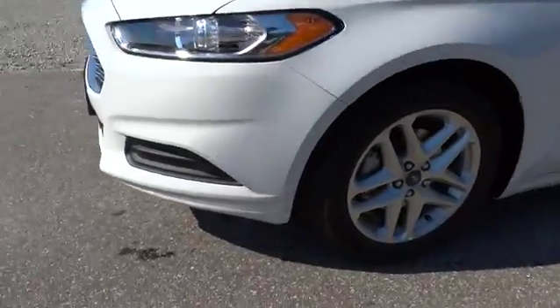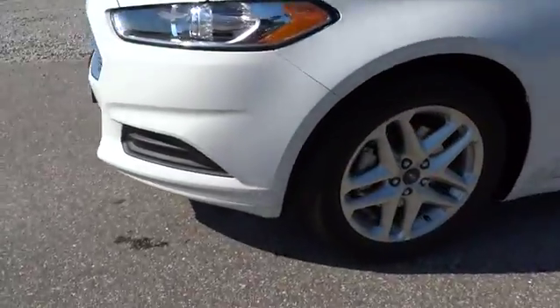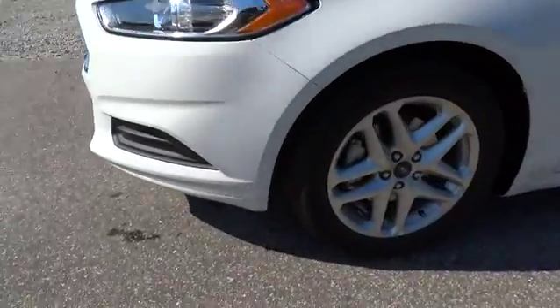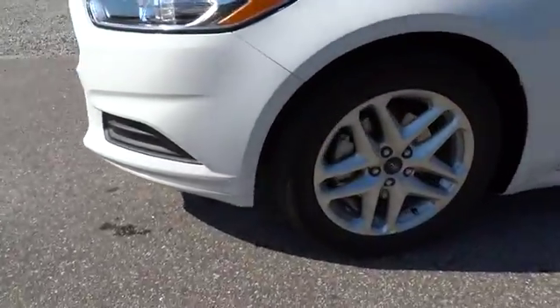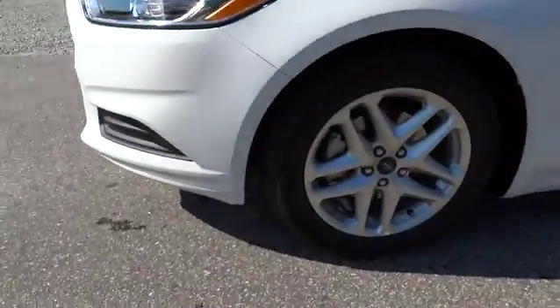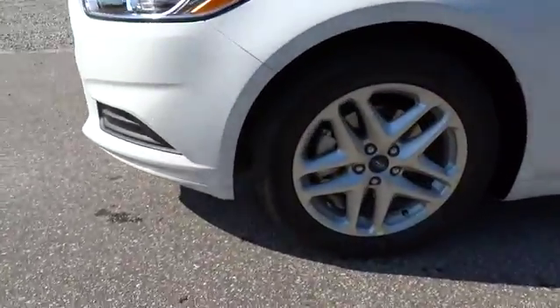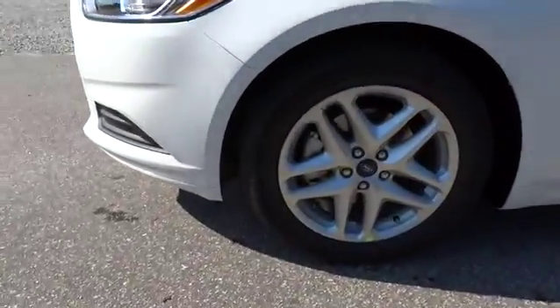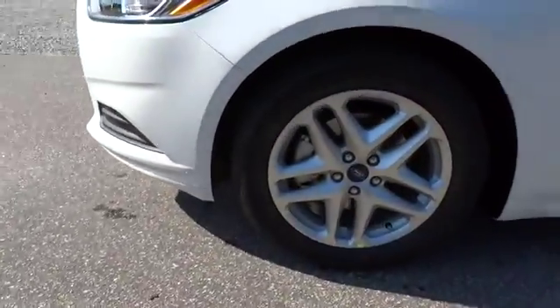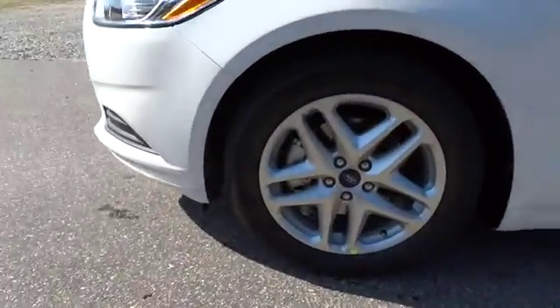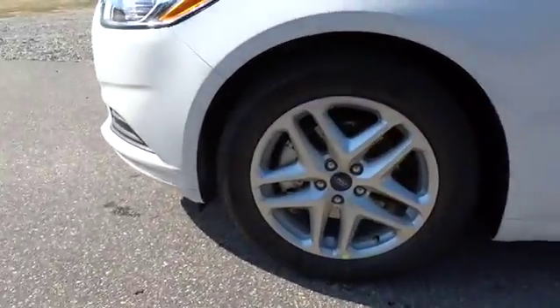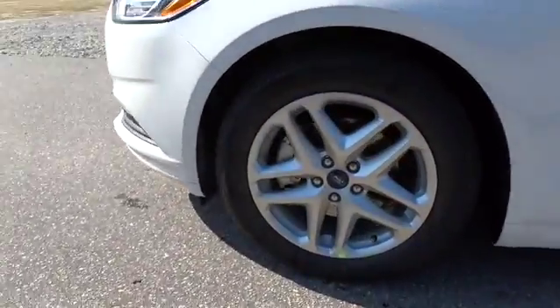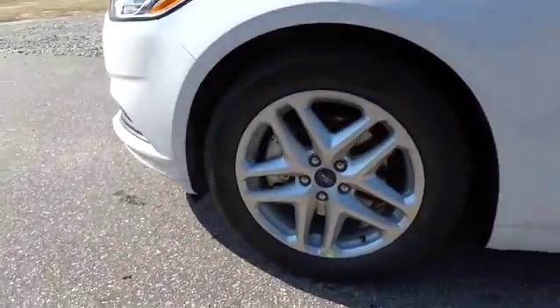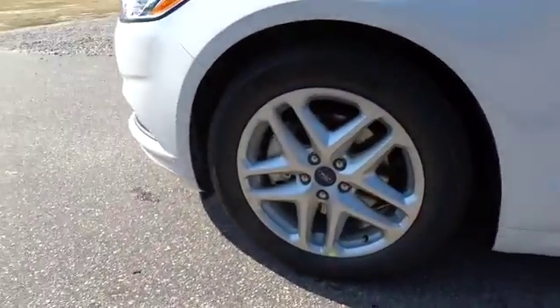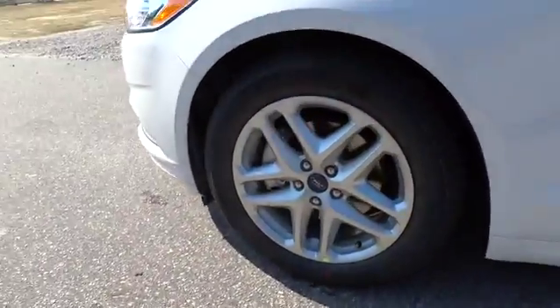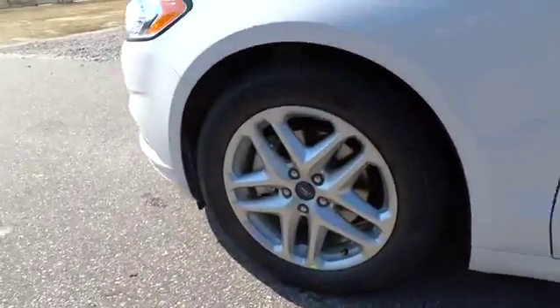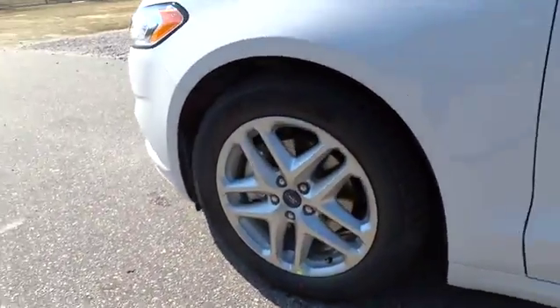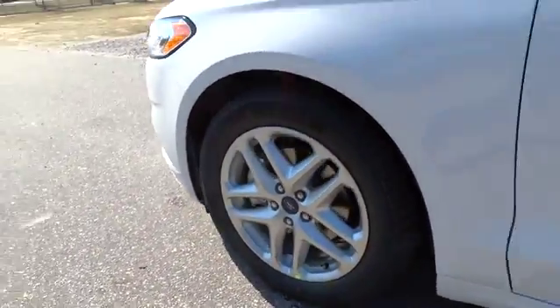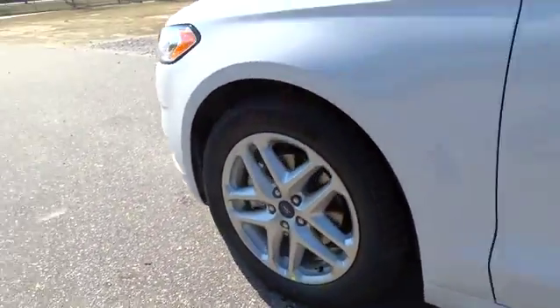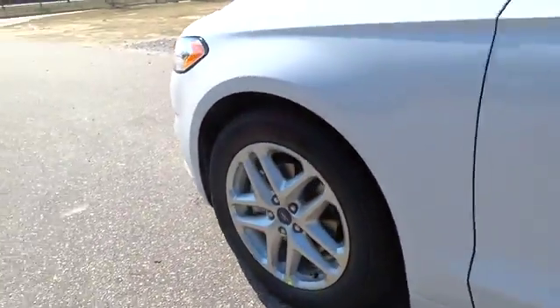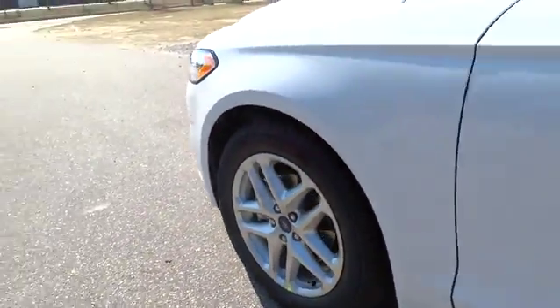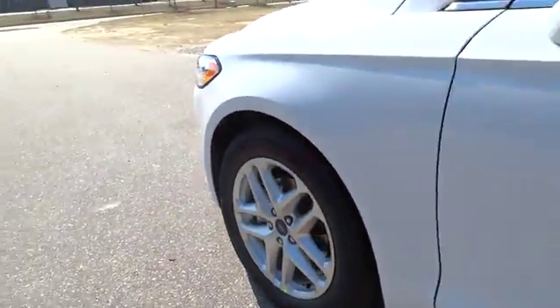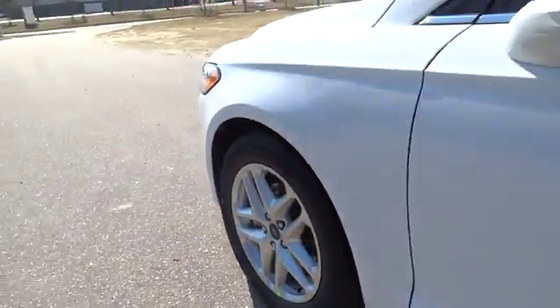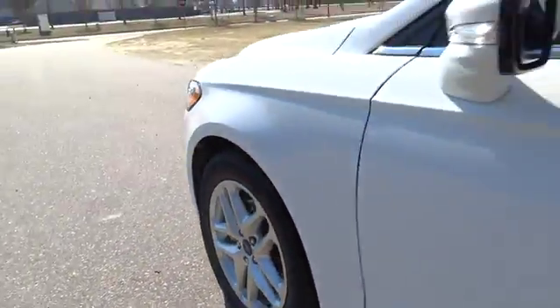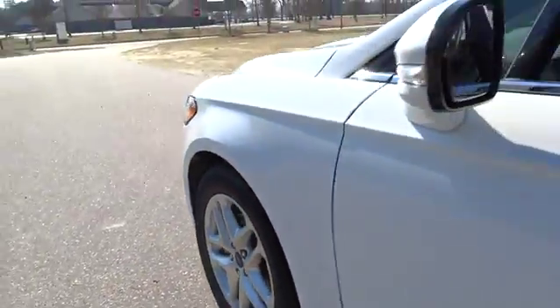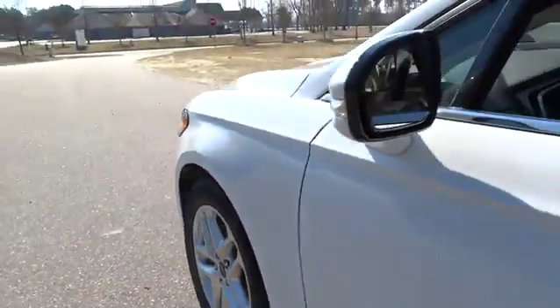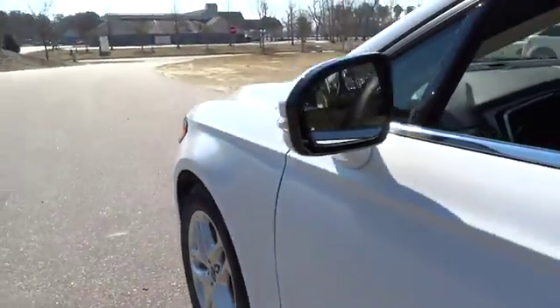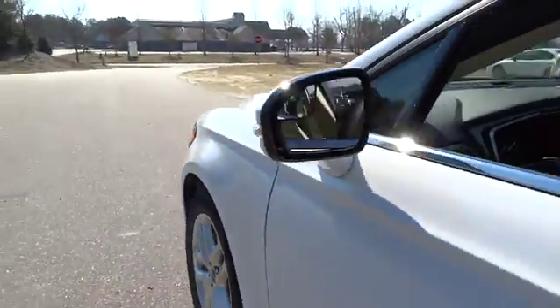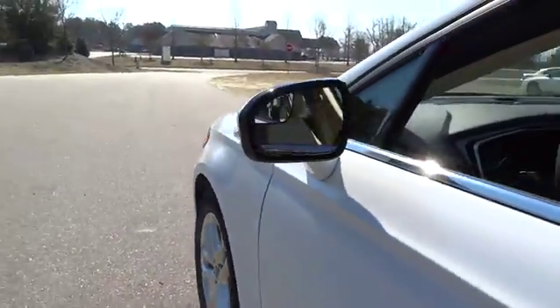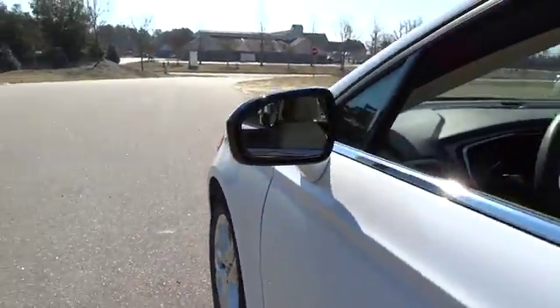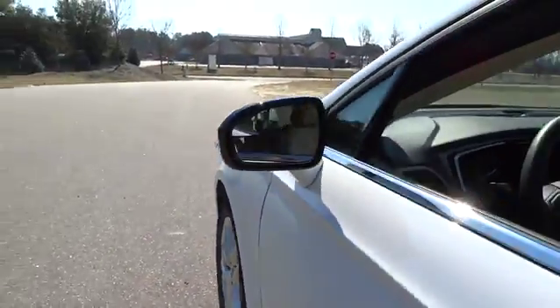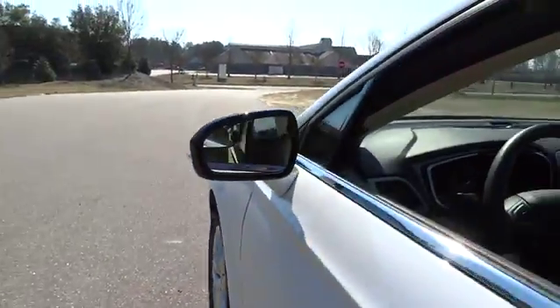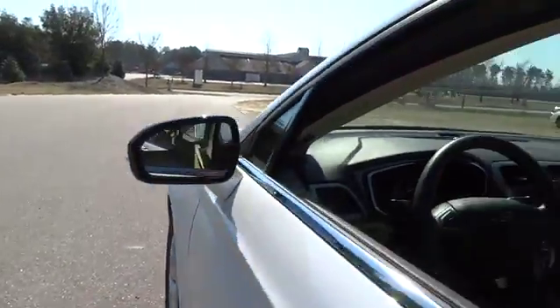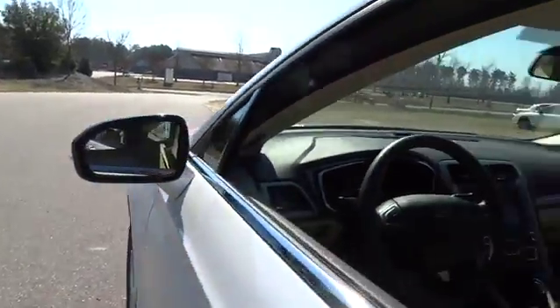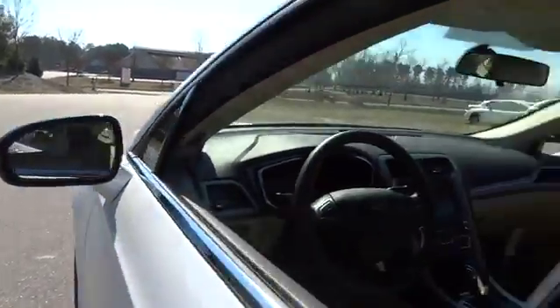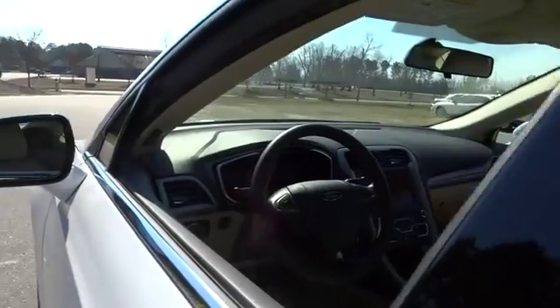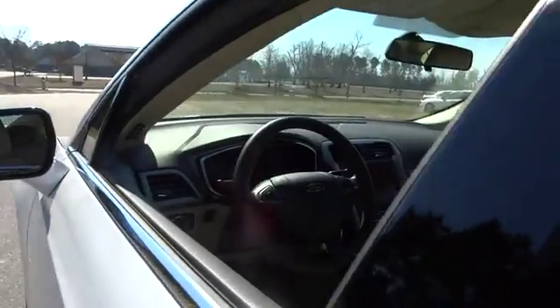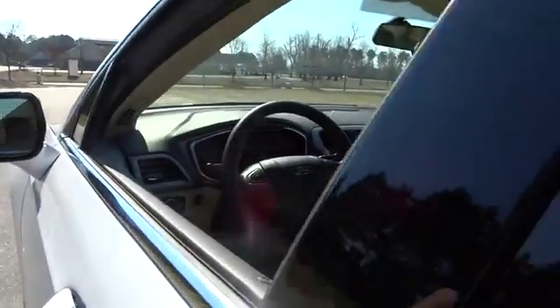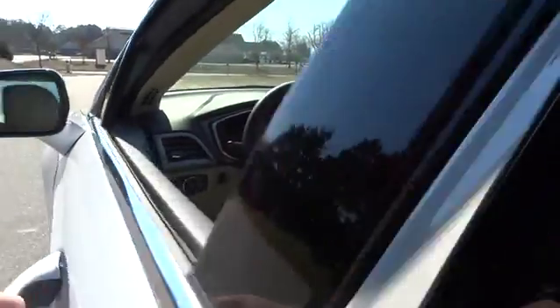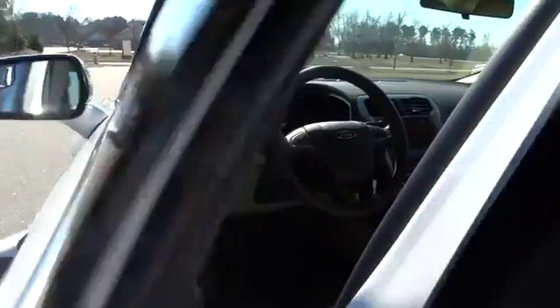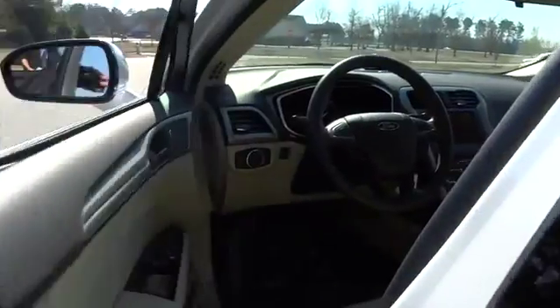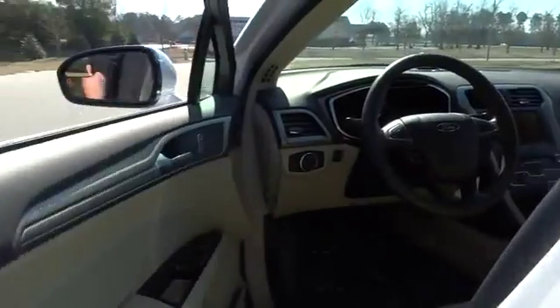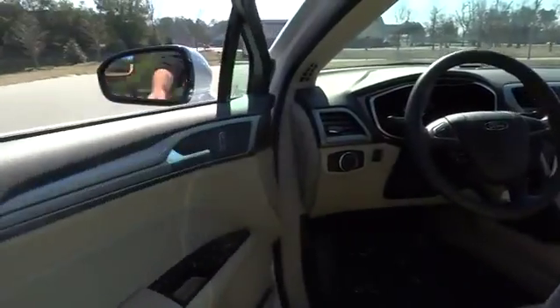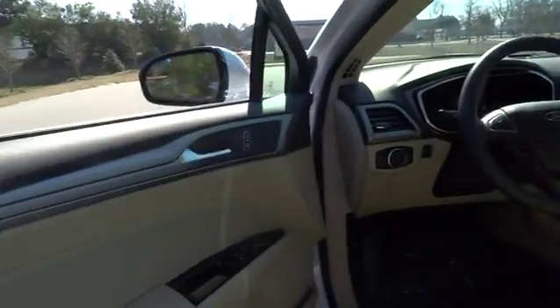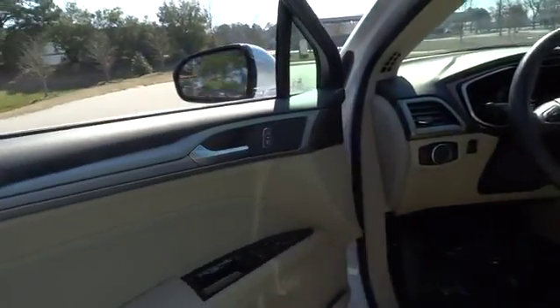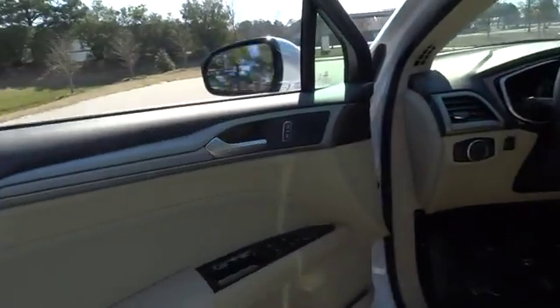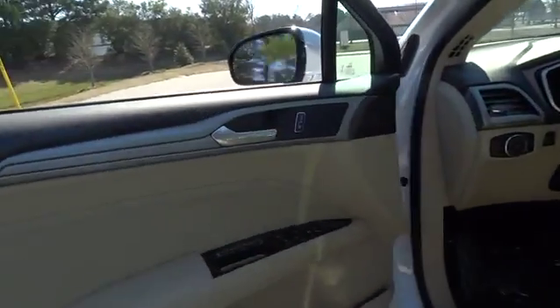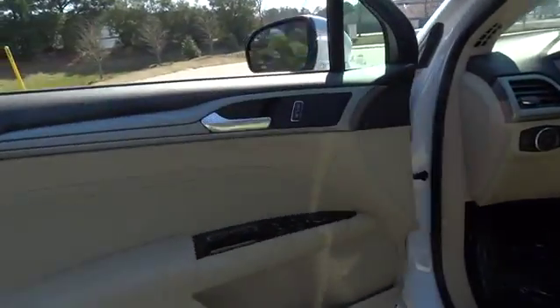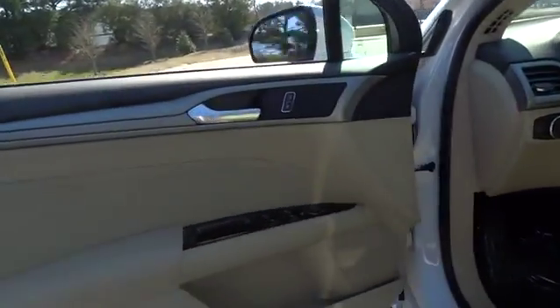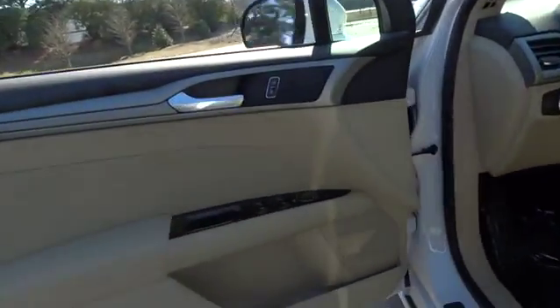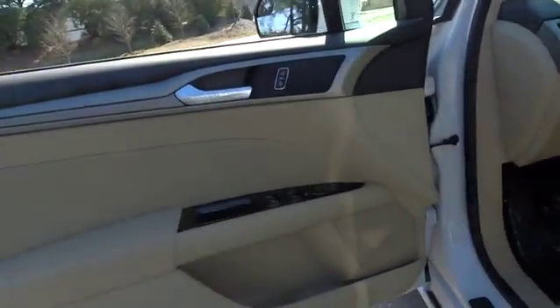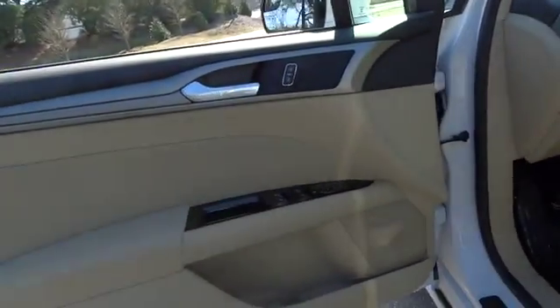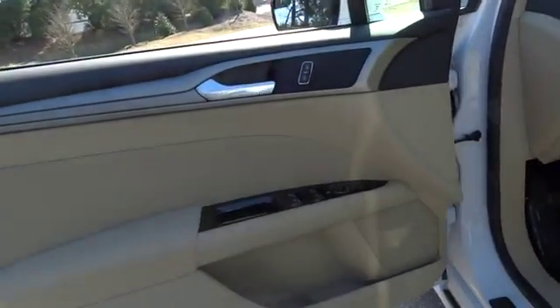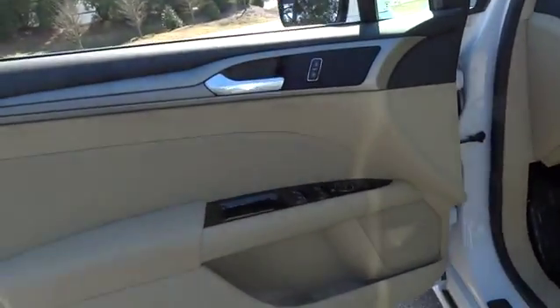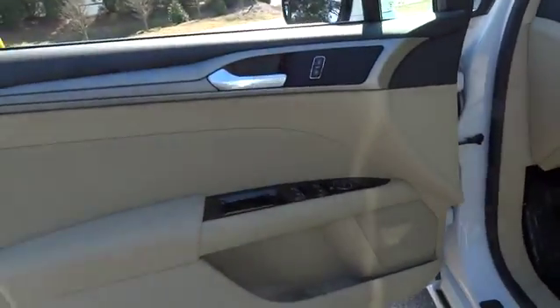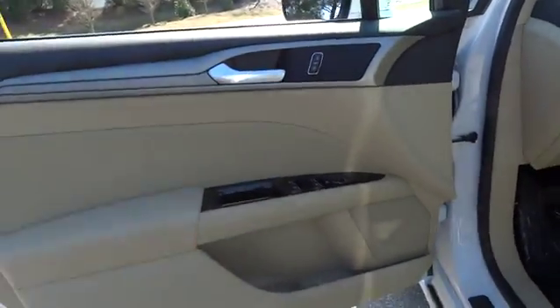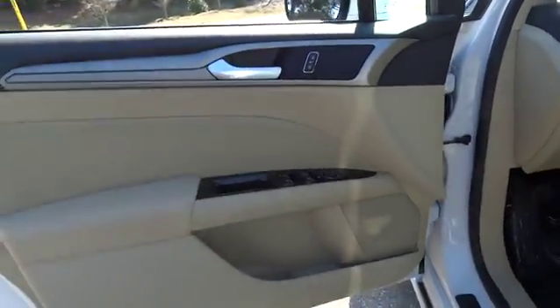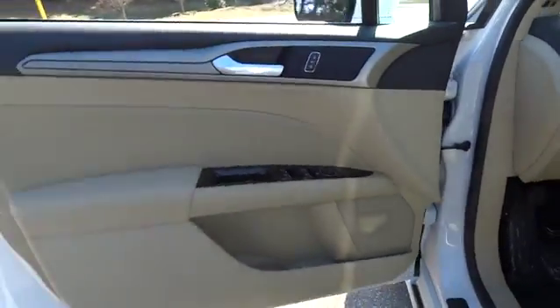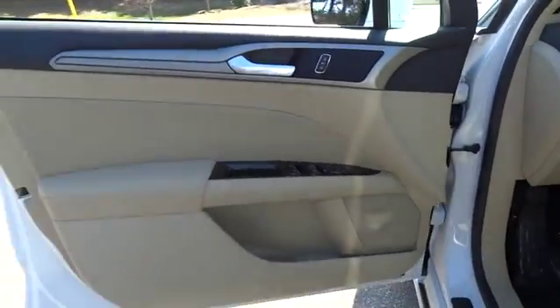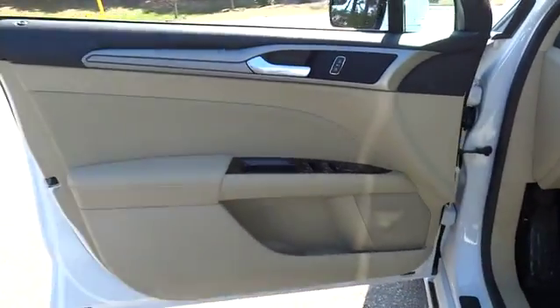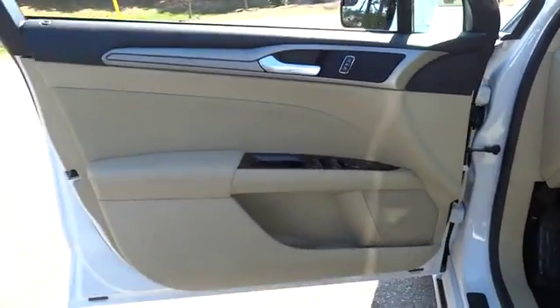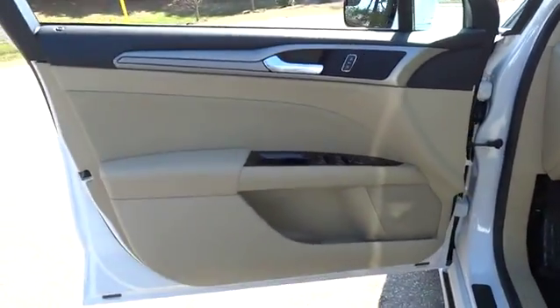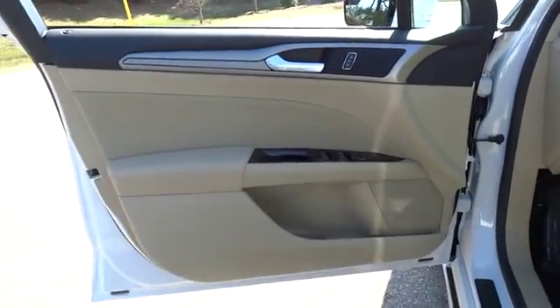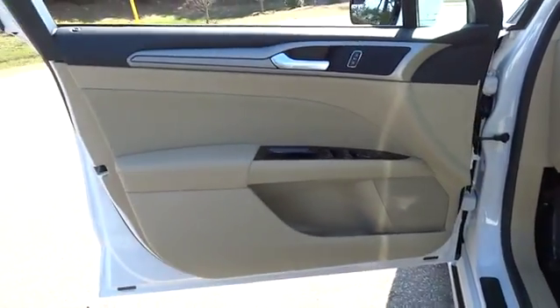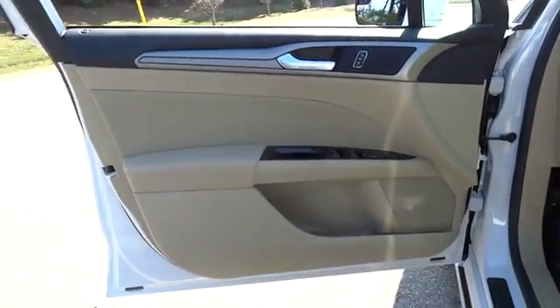Aluminum wheels, FWD, AM-FM stereo radio, rear defrost, power windows, MP3 player.